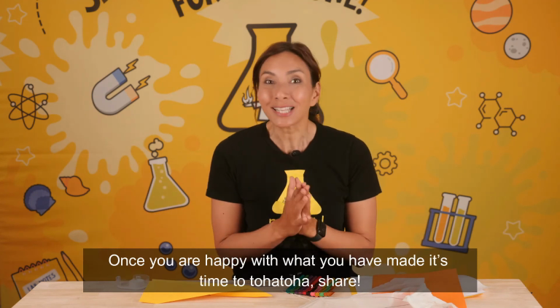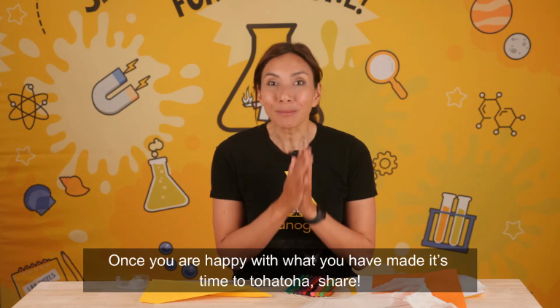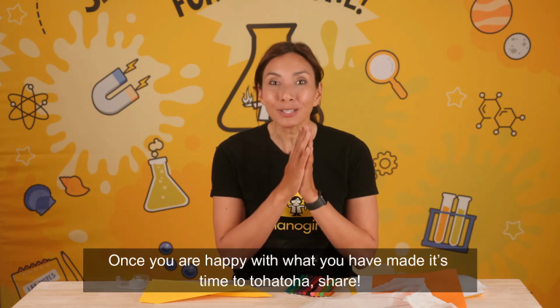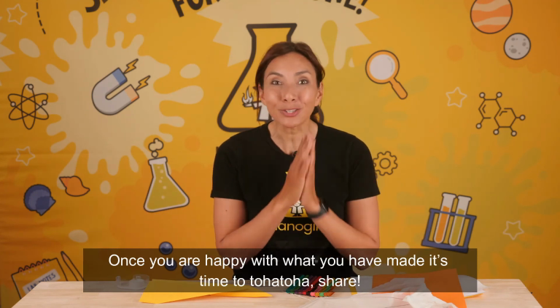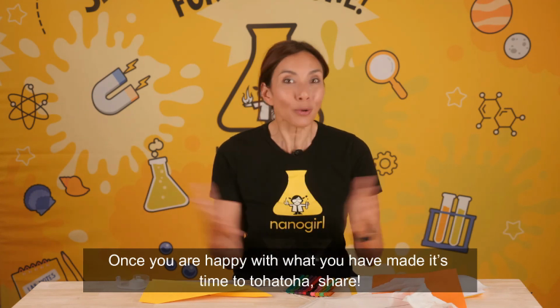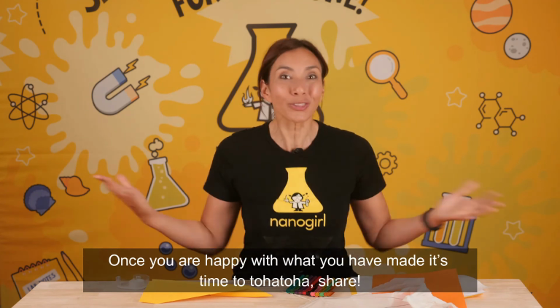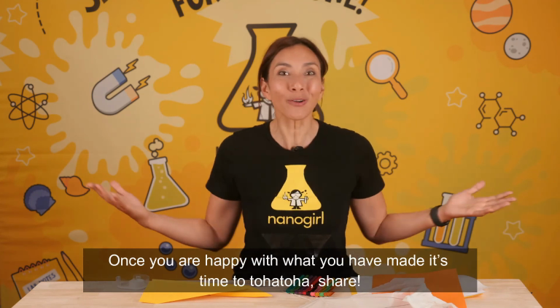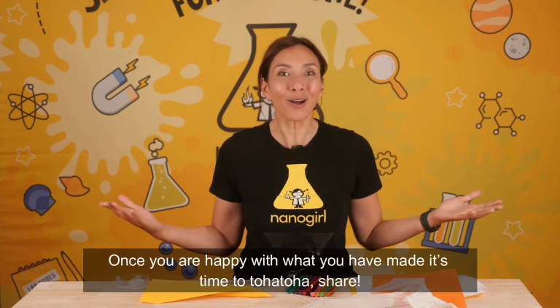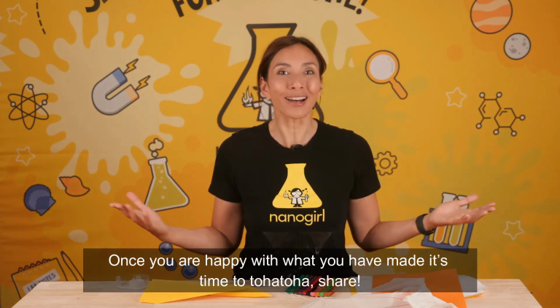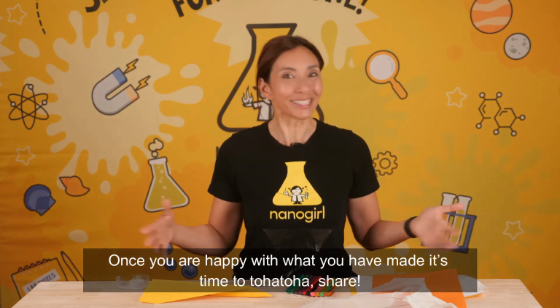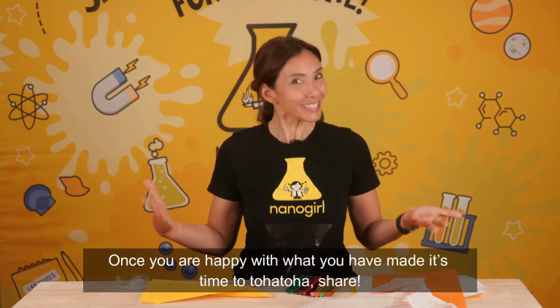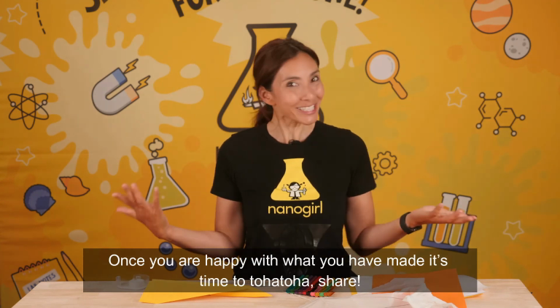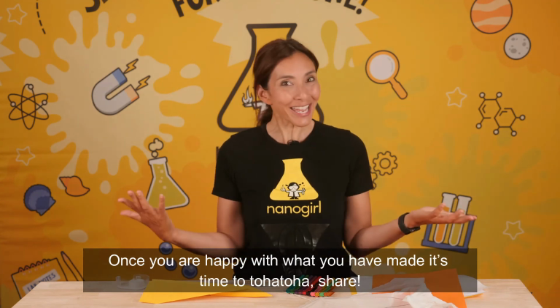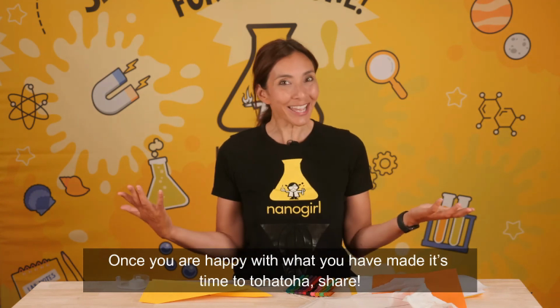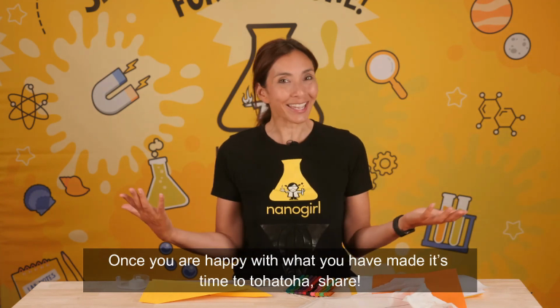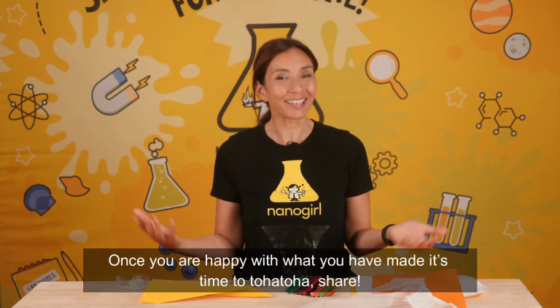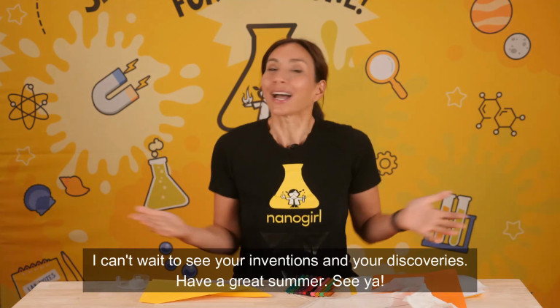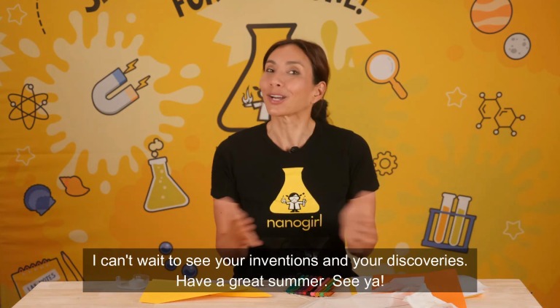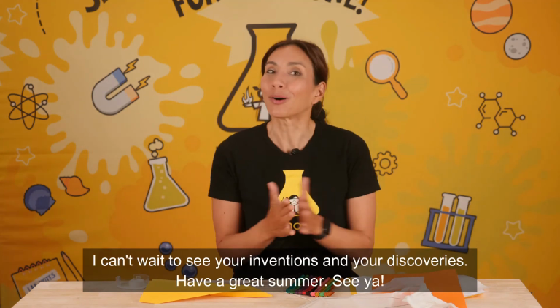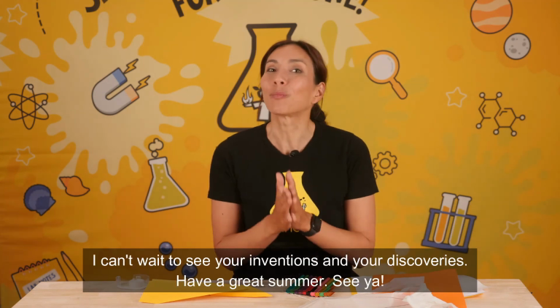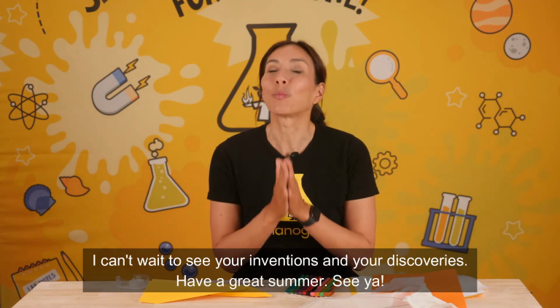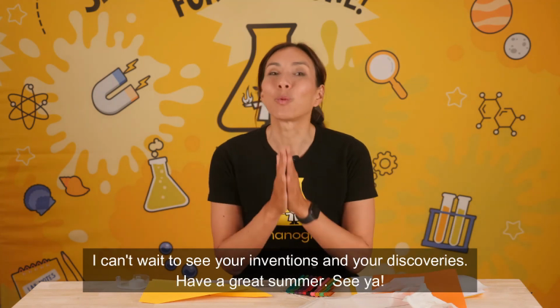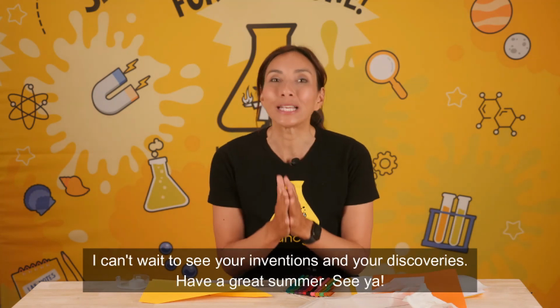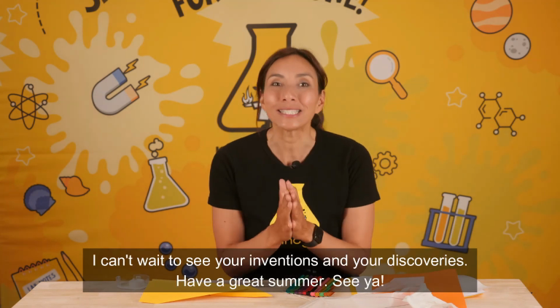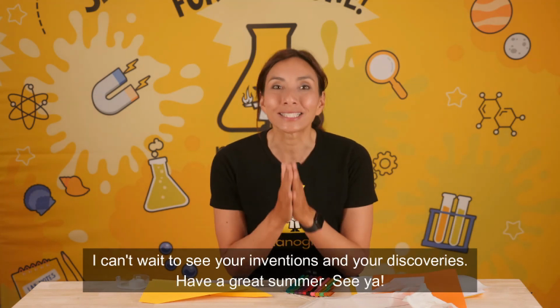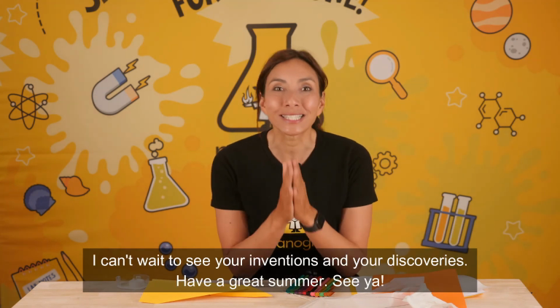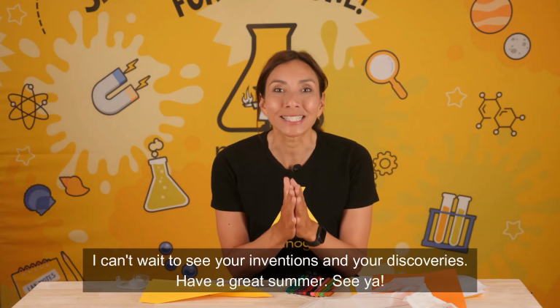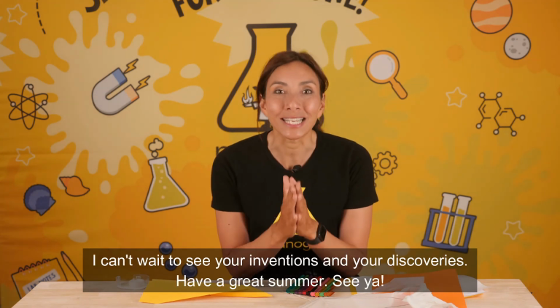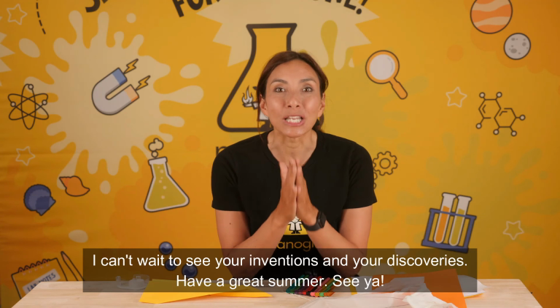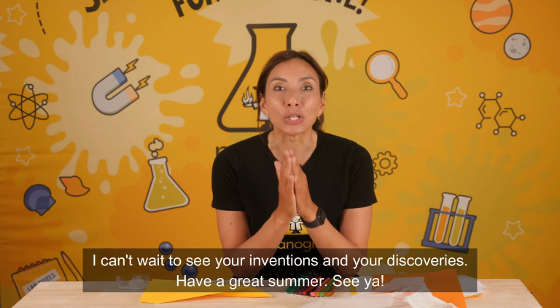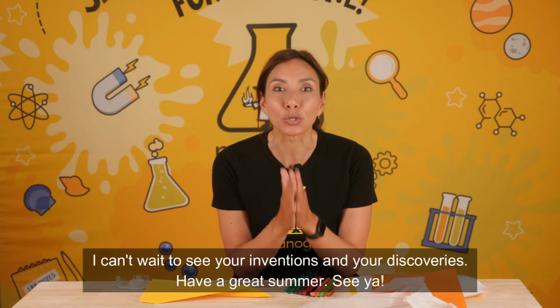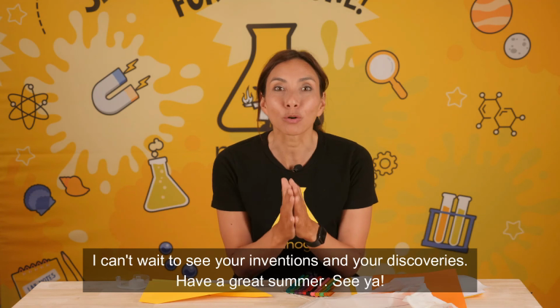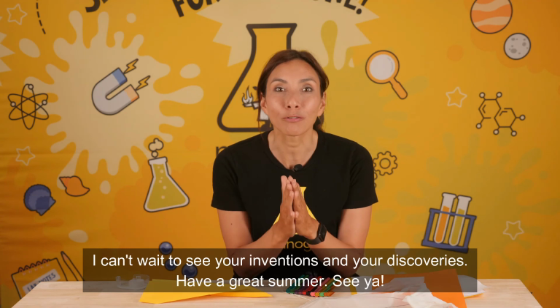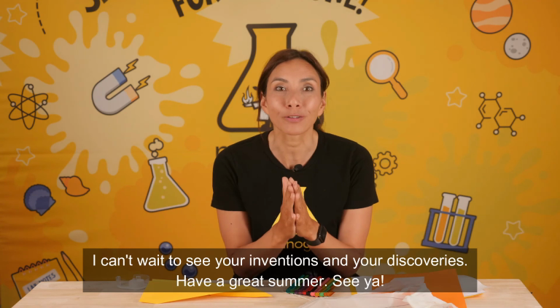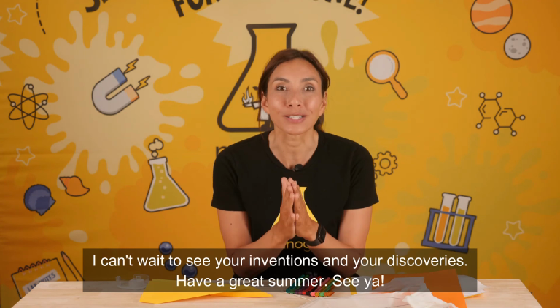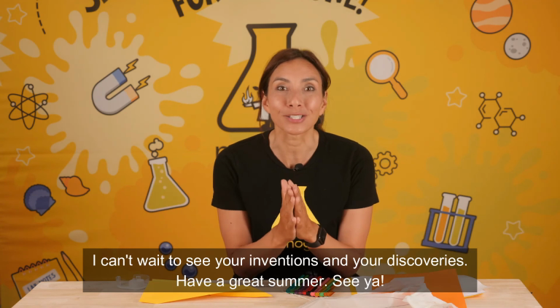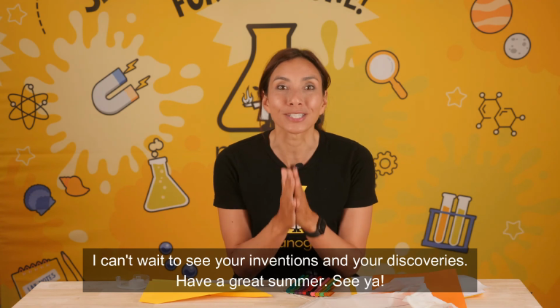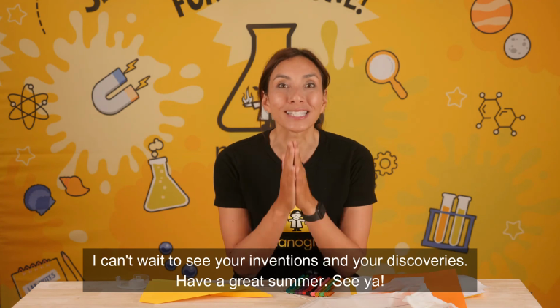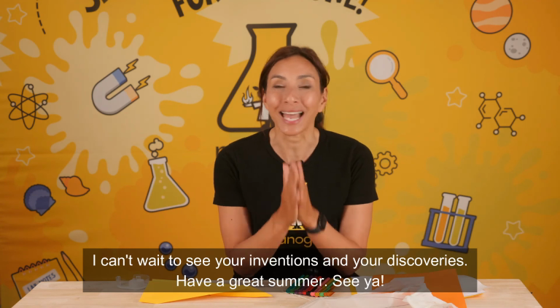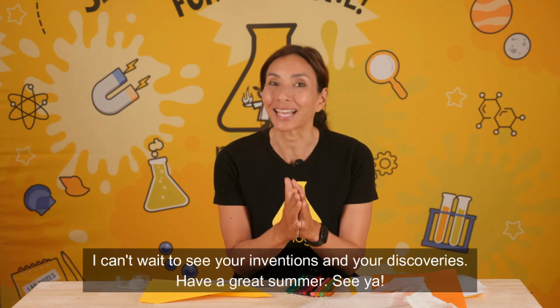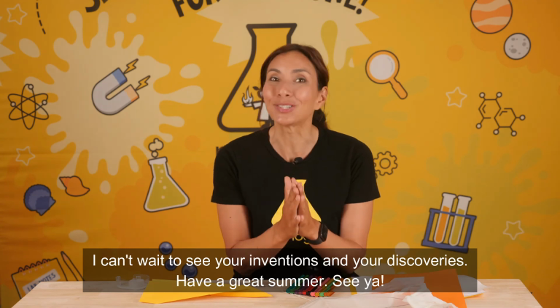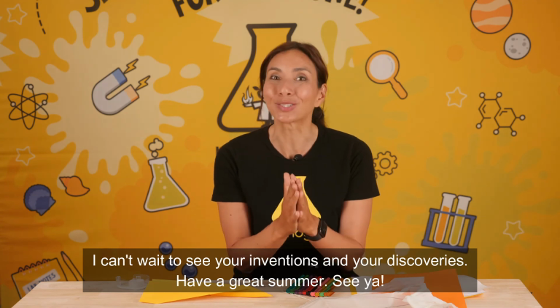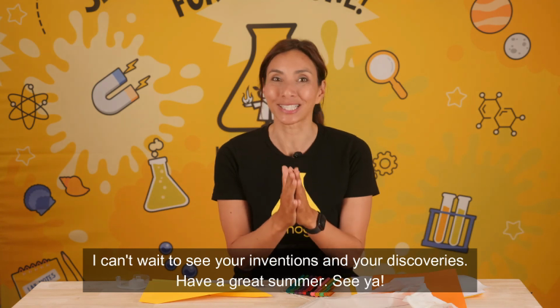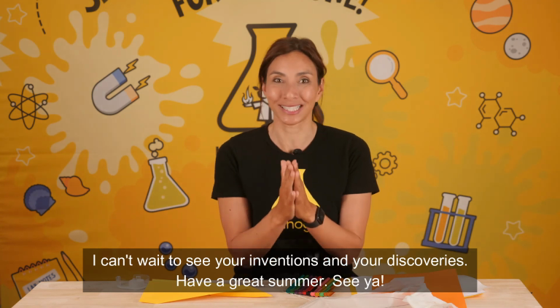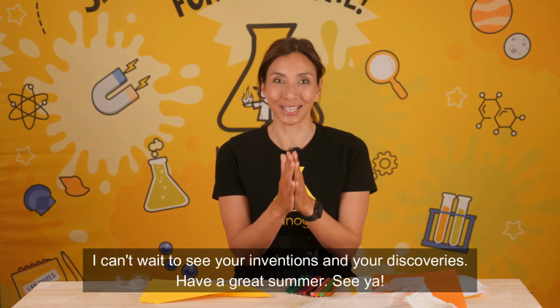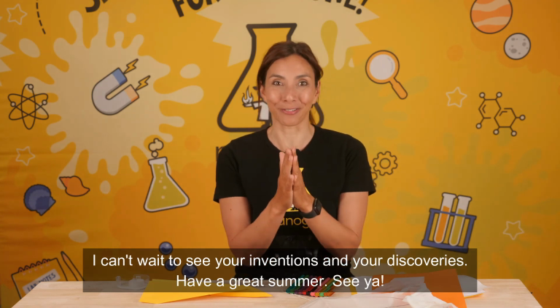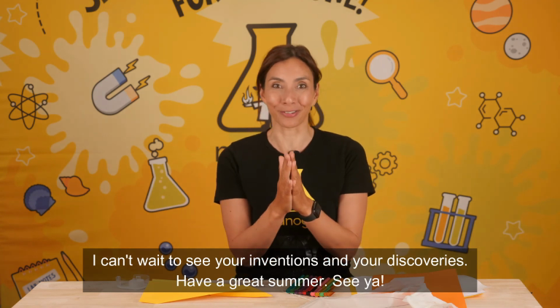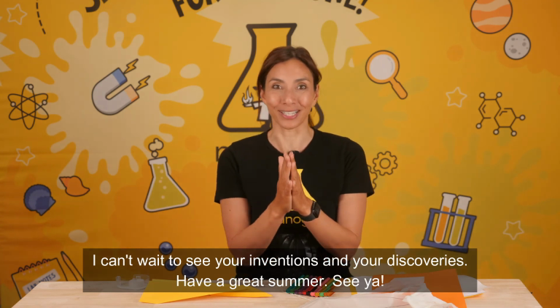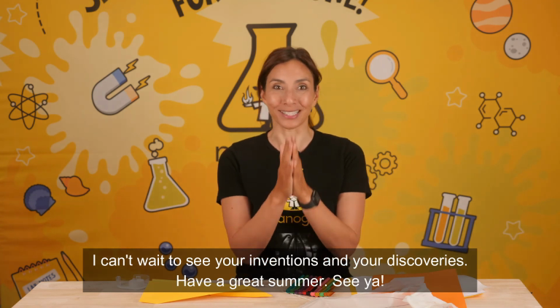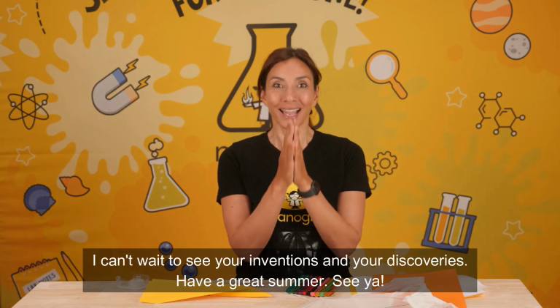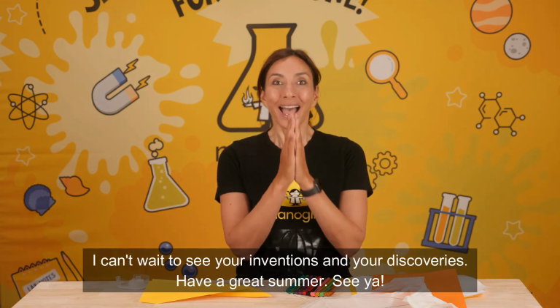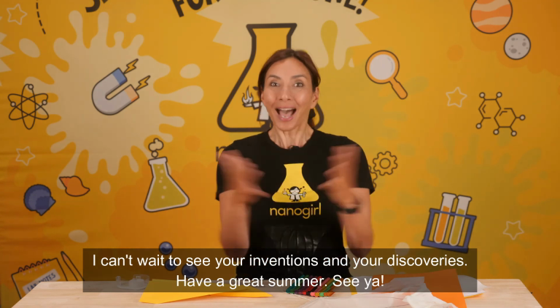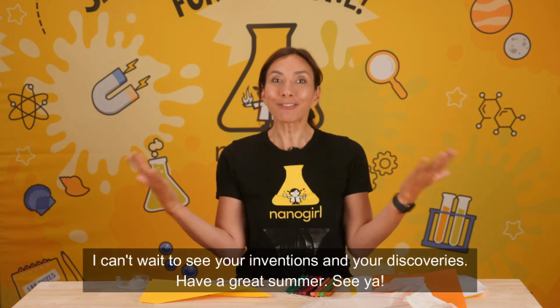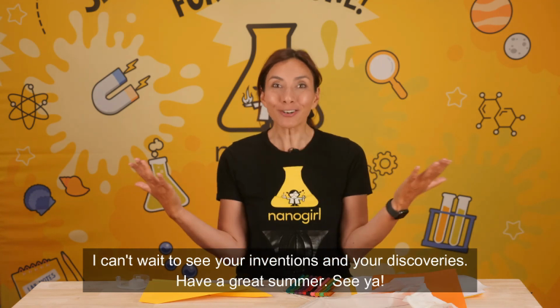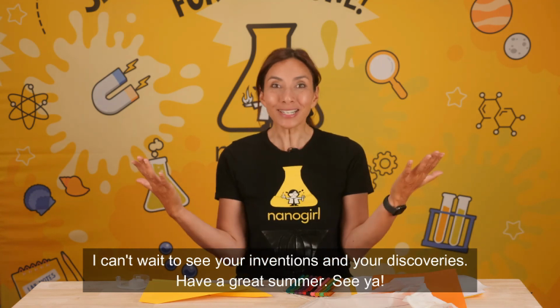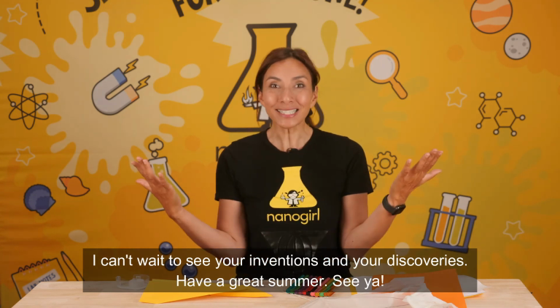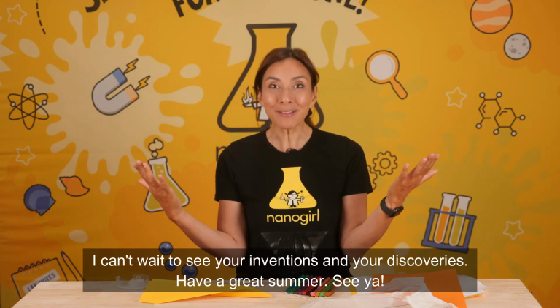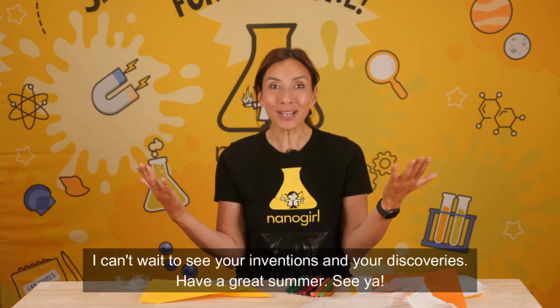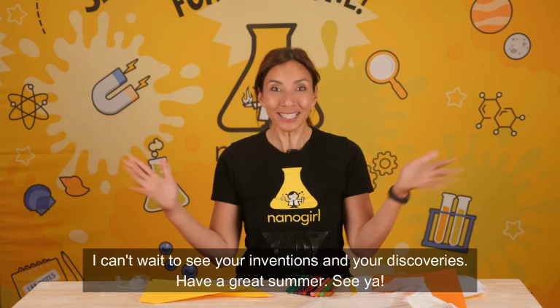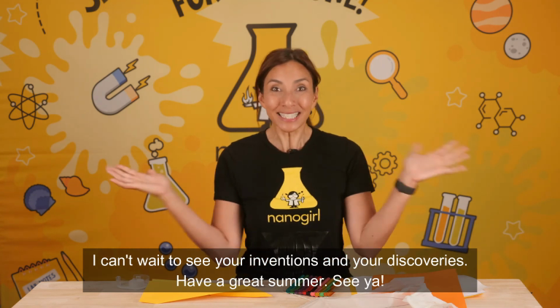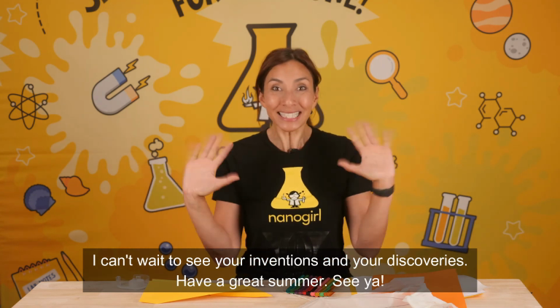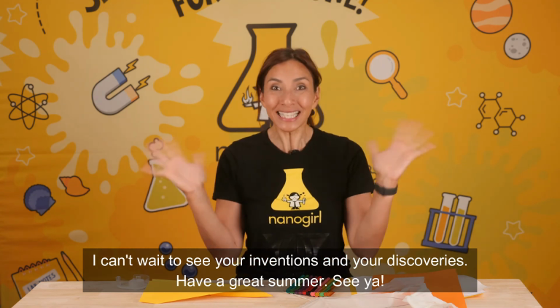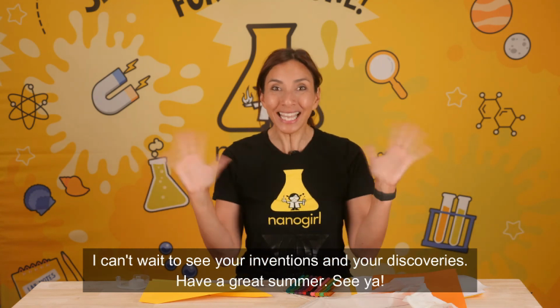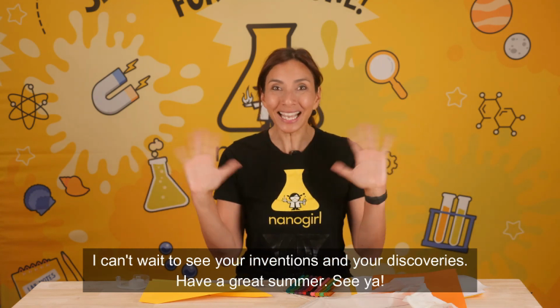Once you're happy with what you have made, it's time to share! I can't wait to see your inventions and your discoveries. Have a great summer! See ya!